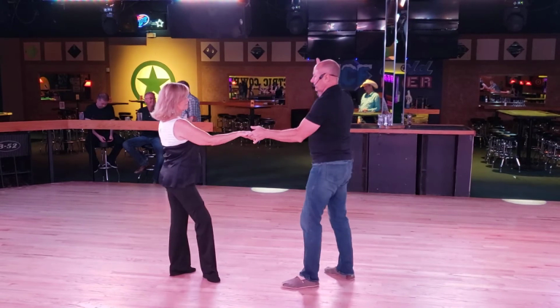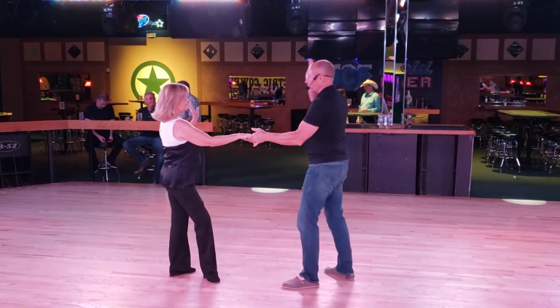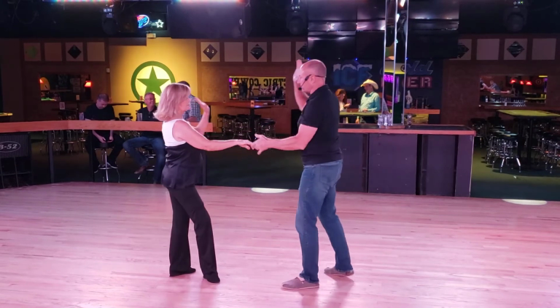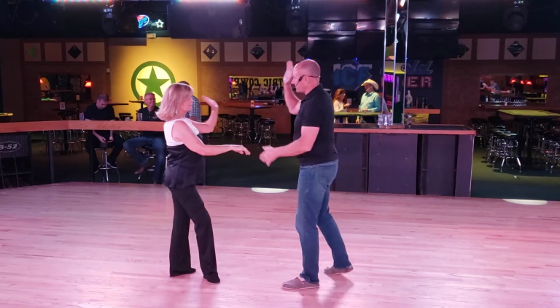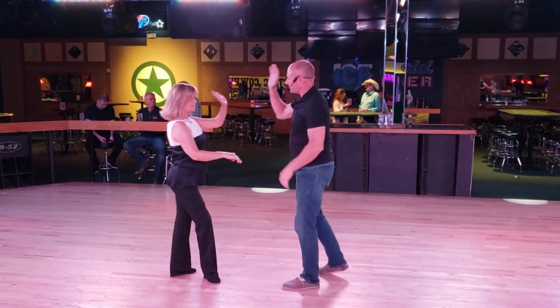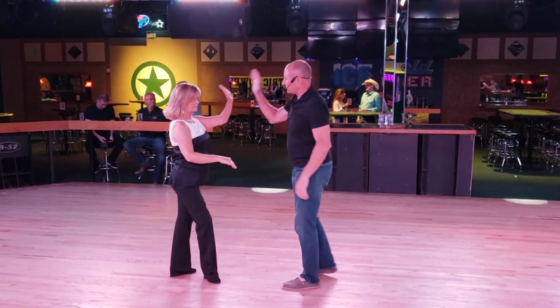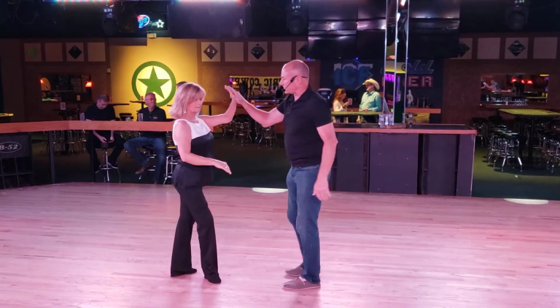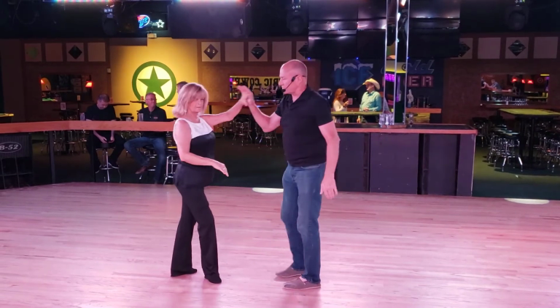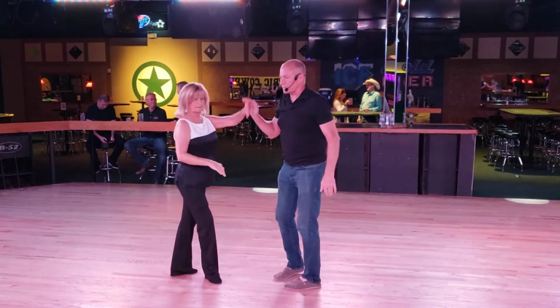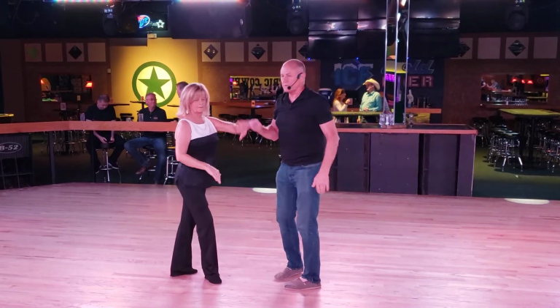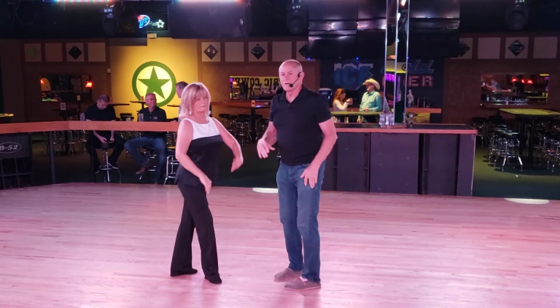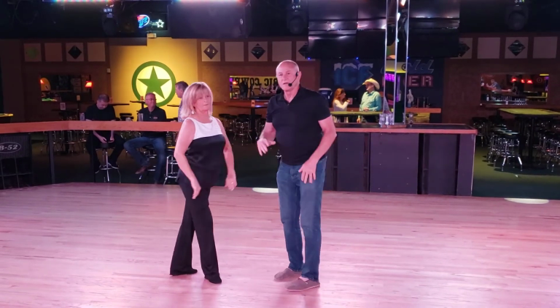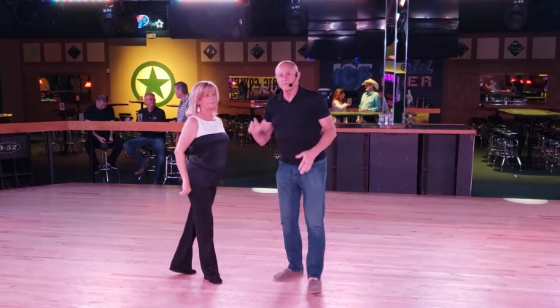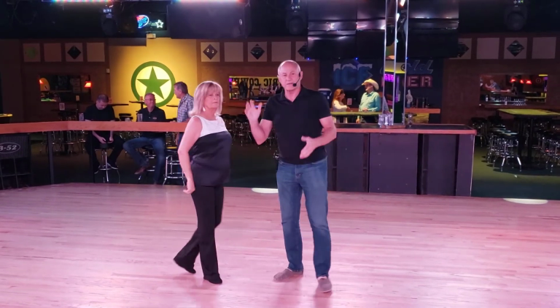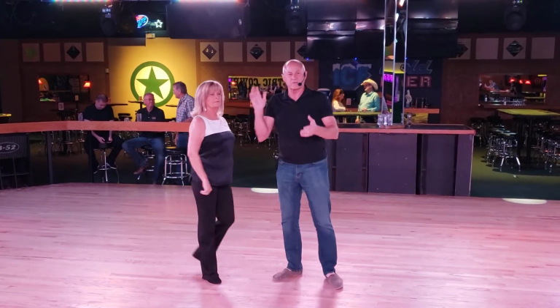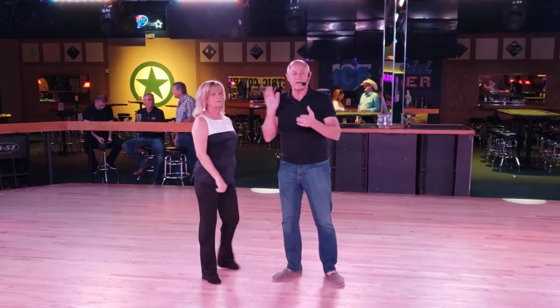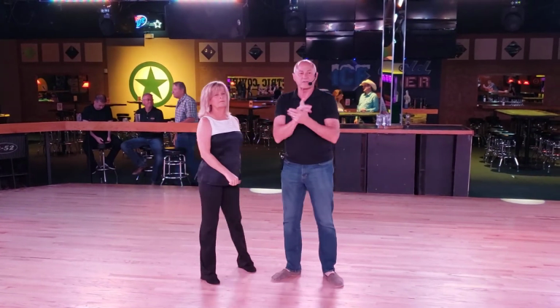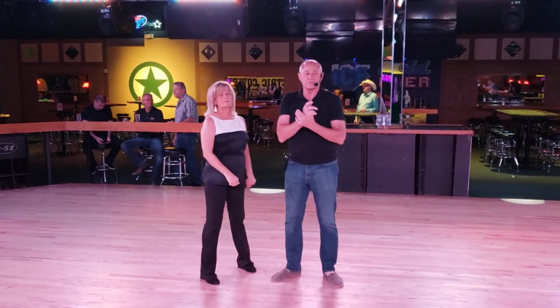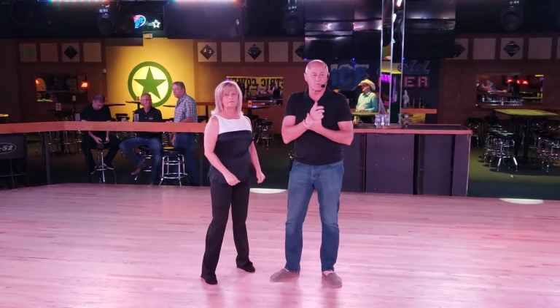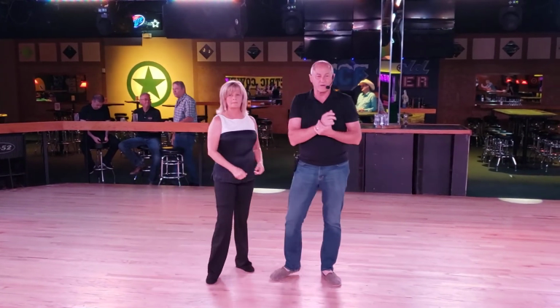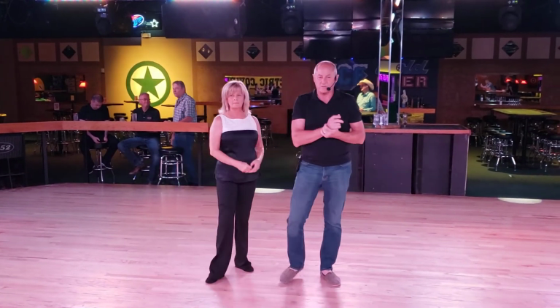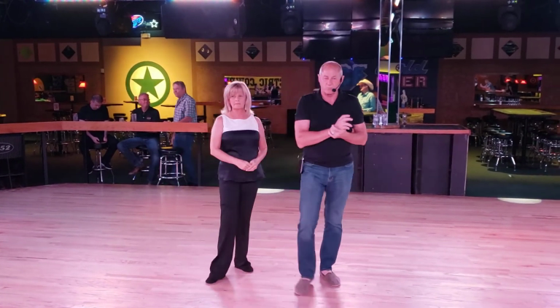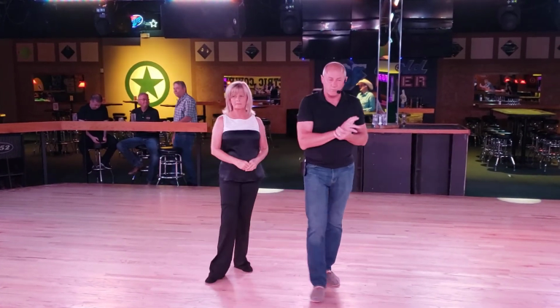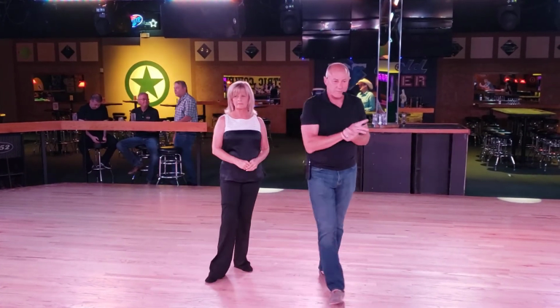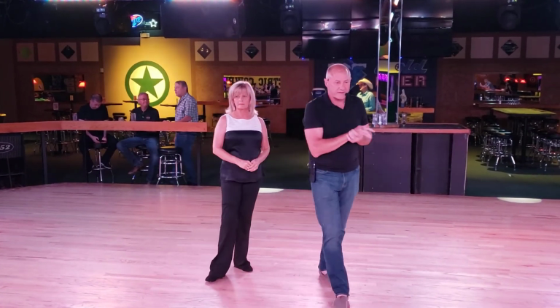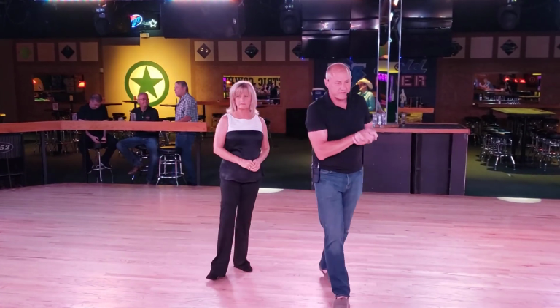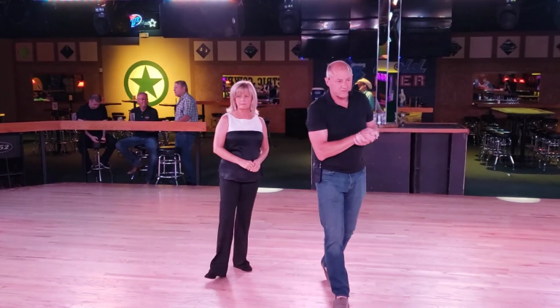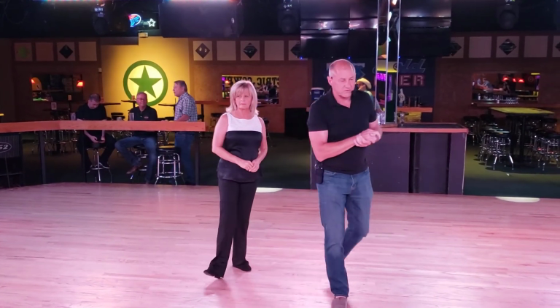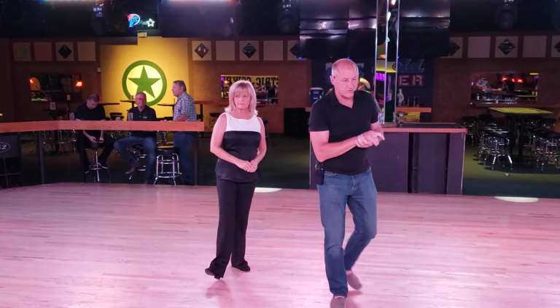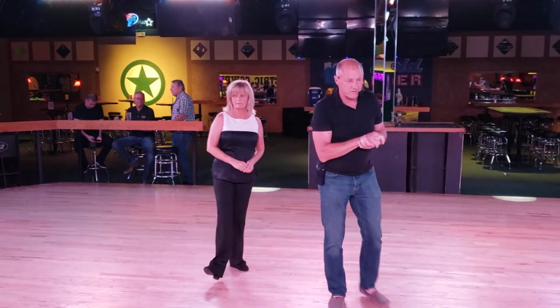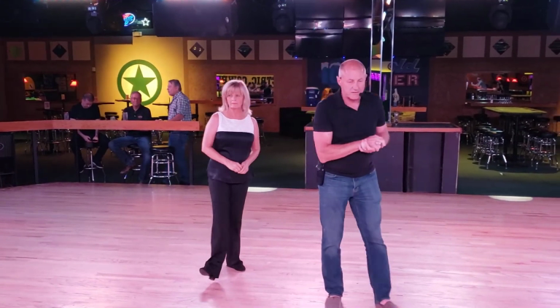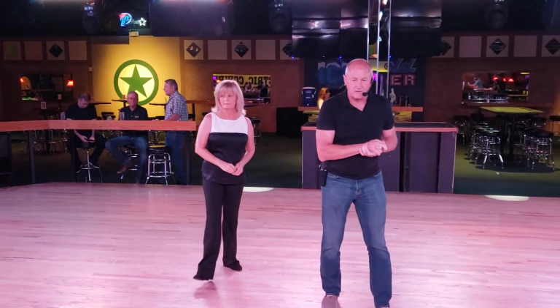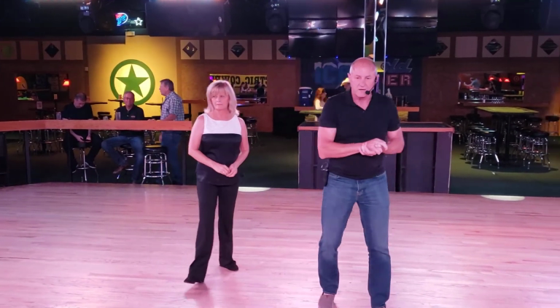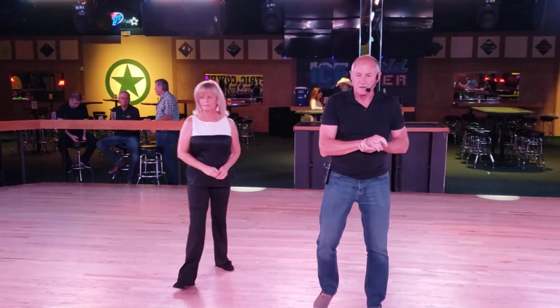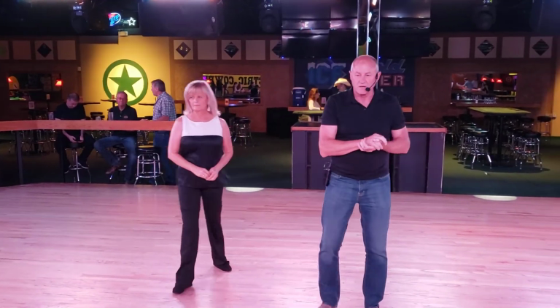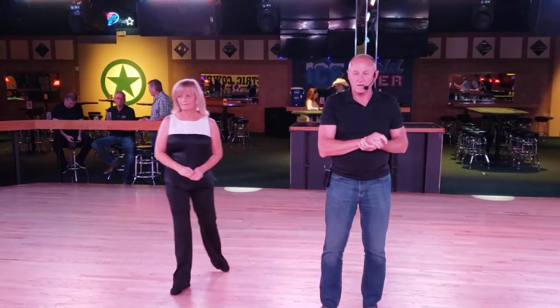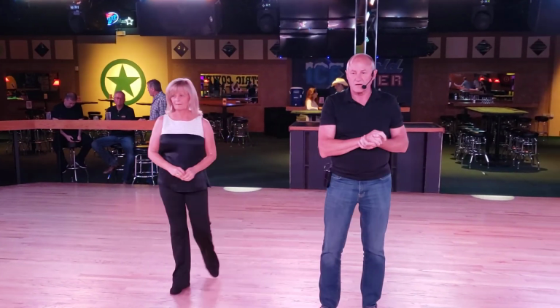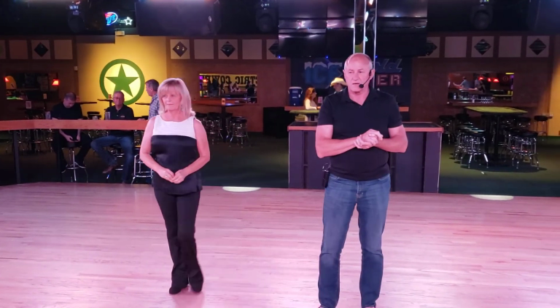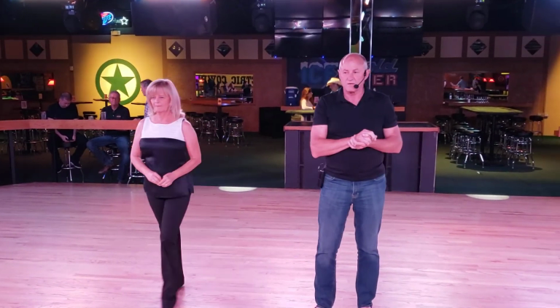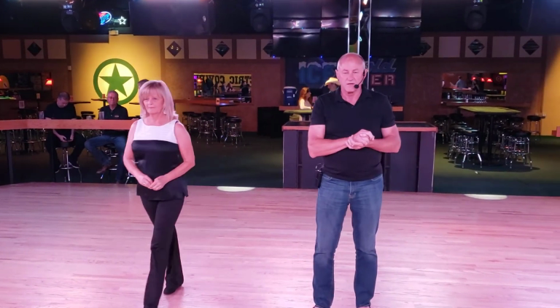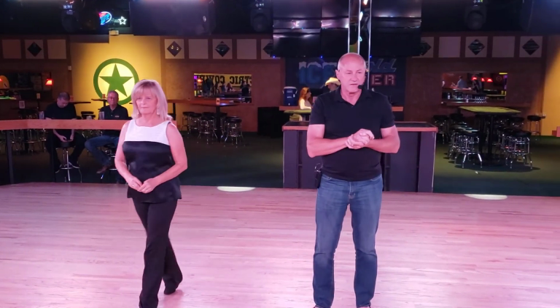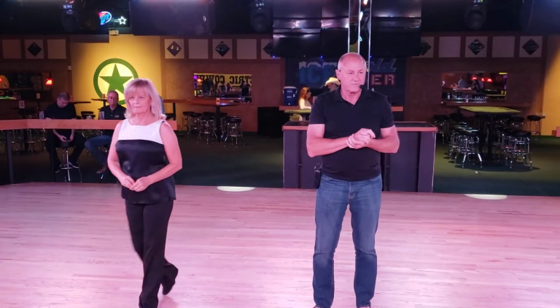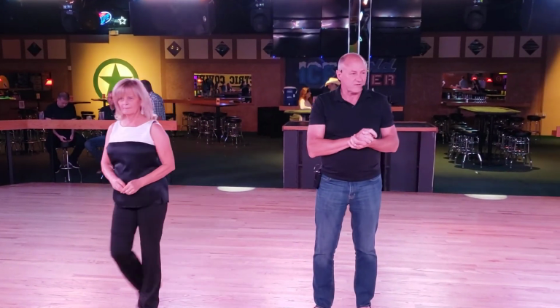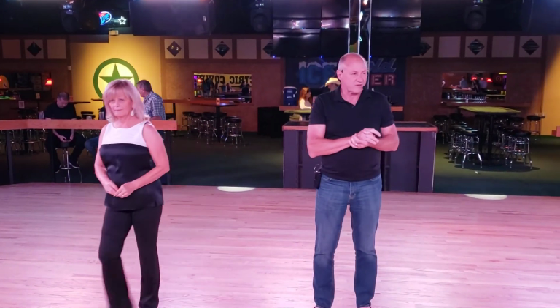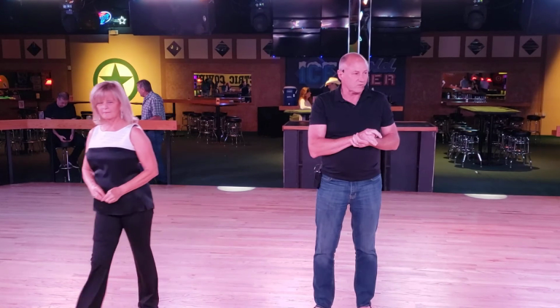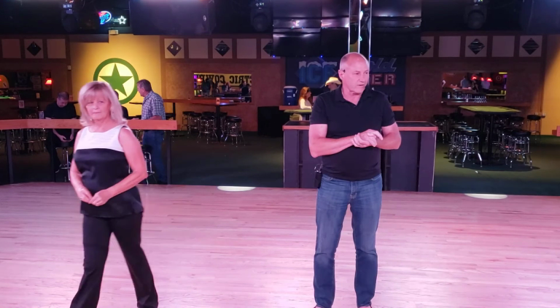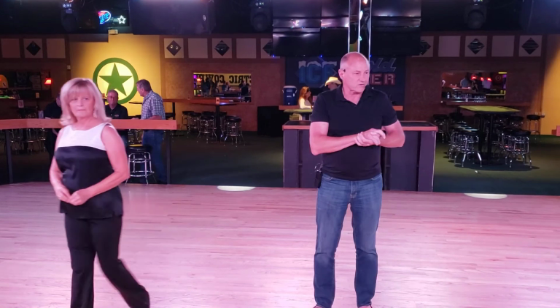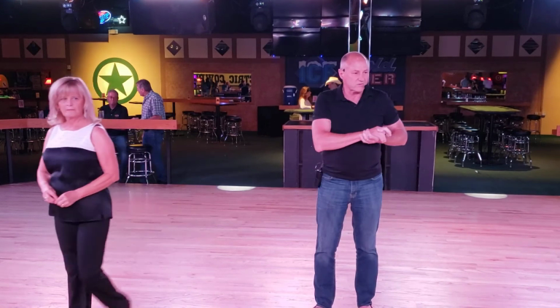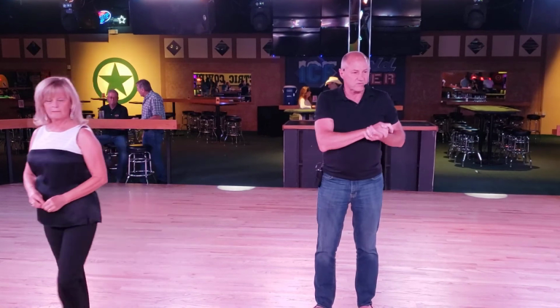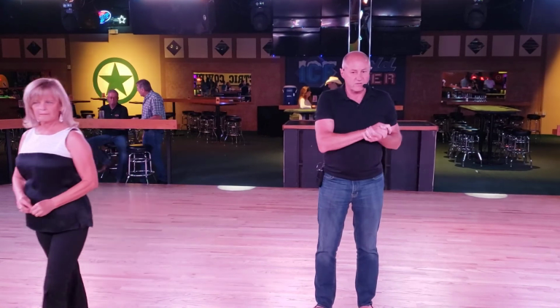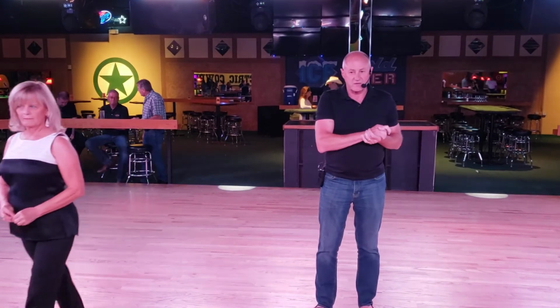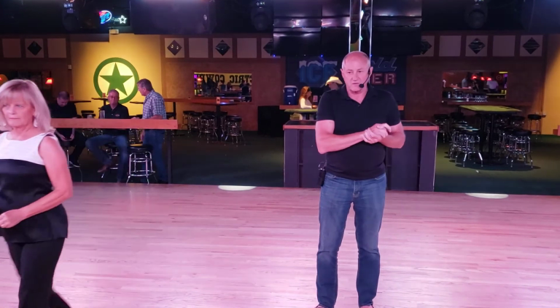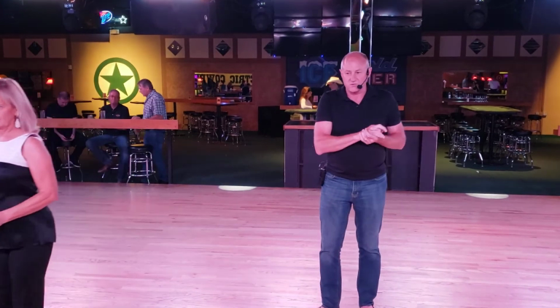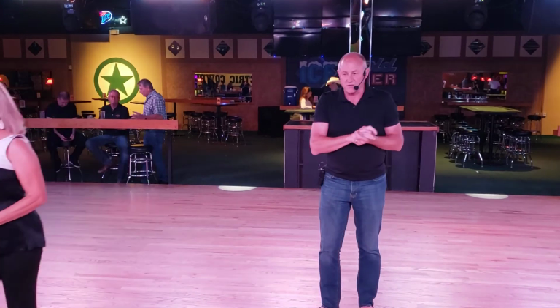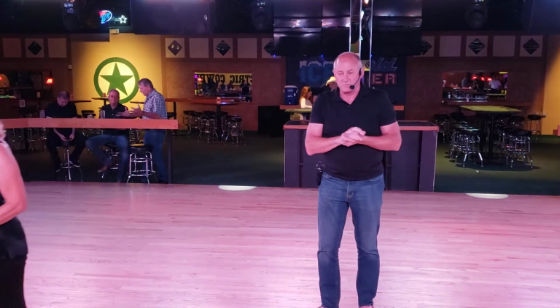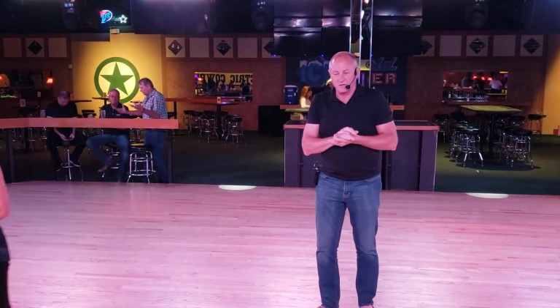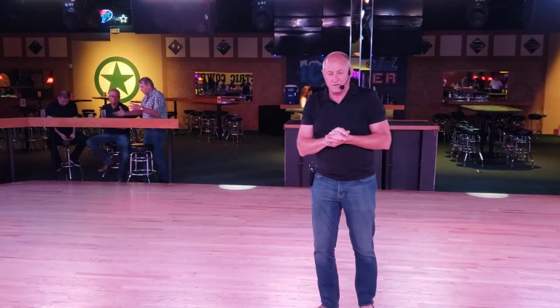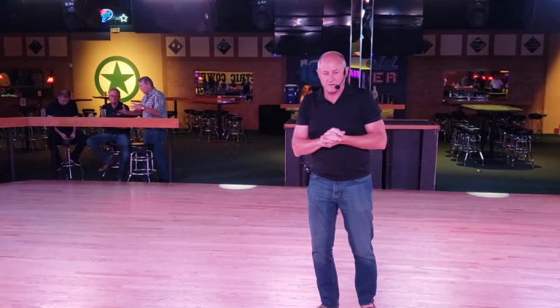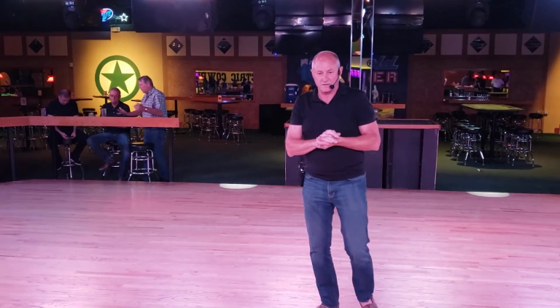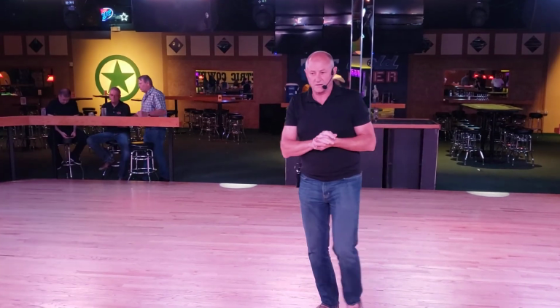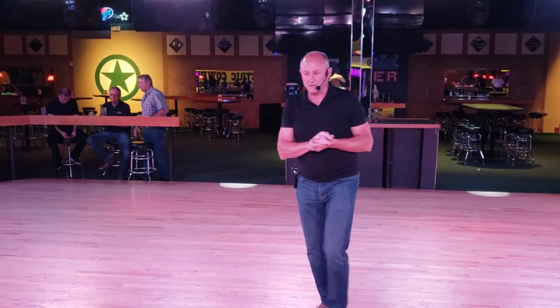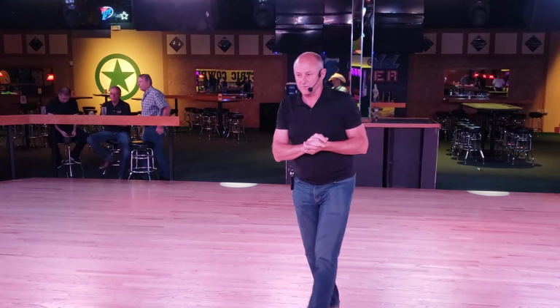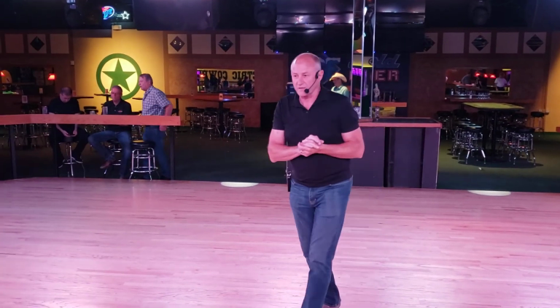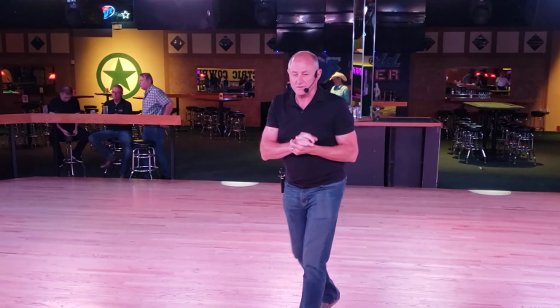Cool stuff. Thank you, man. Thank you guys so much. We'll be back in just a minute. Do you have any questions? See me or Jim? Good luck with that.